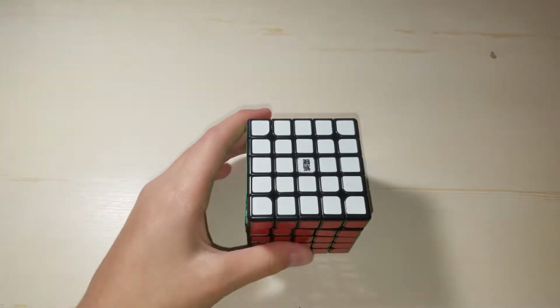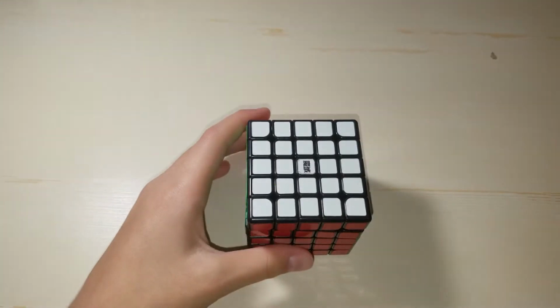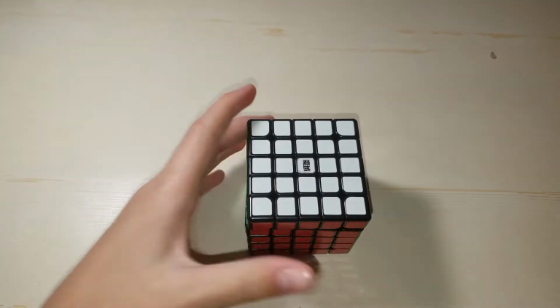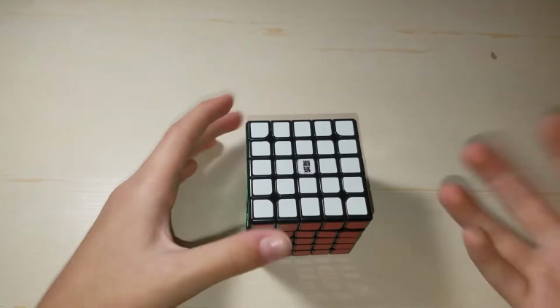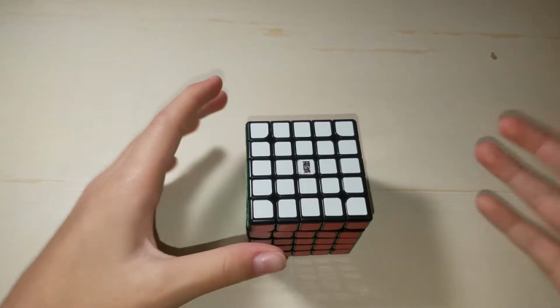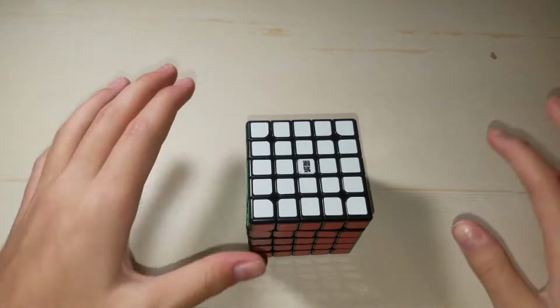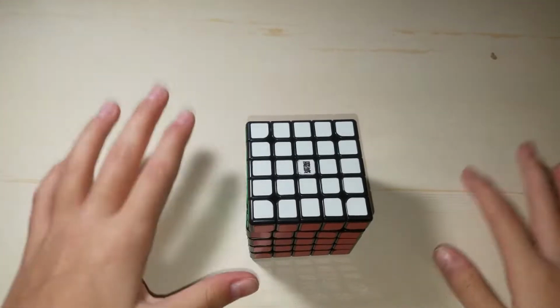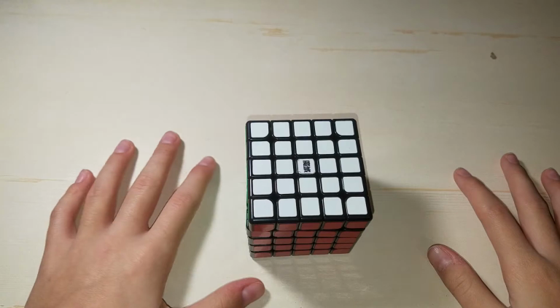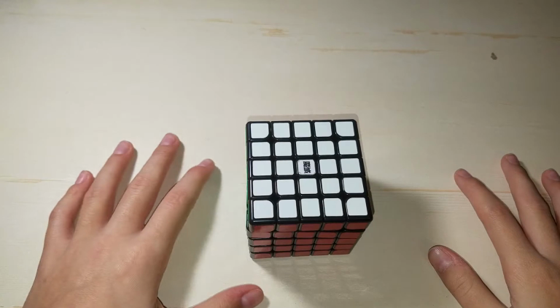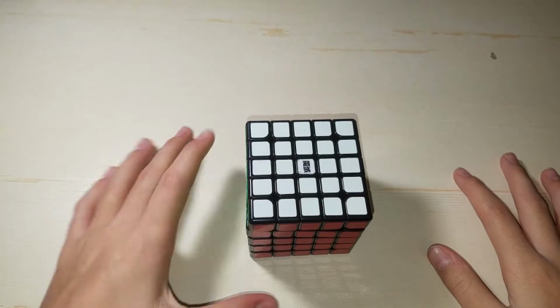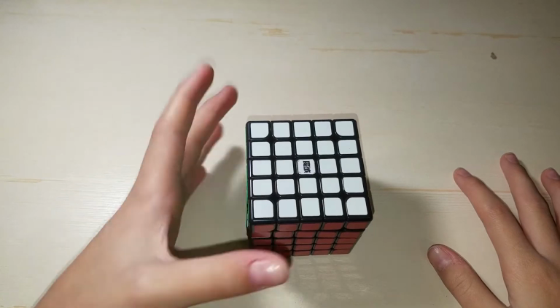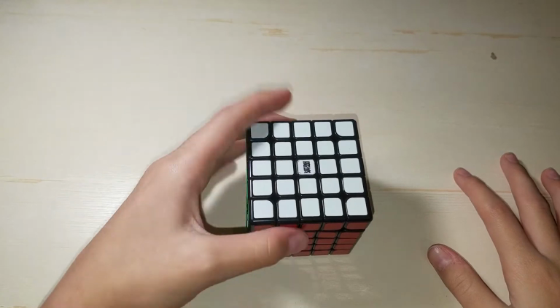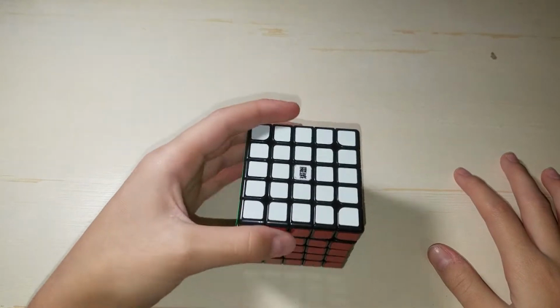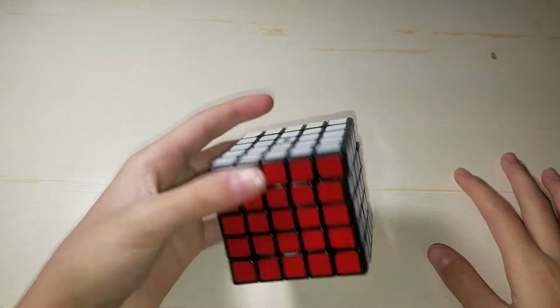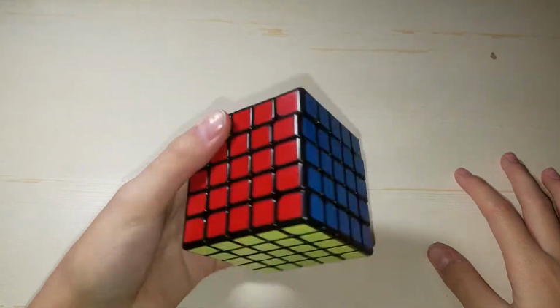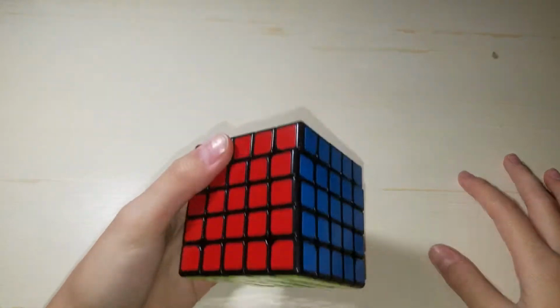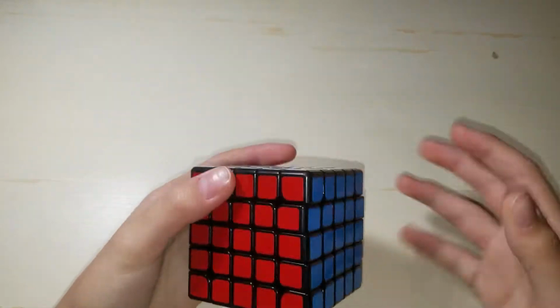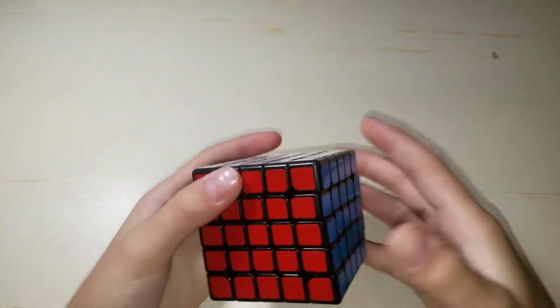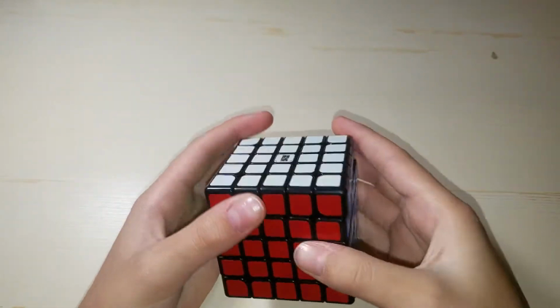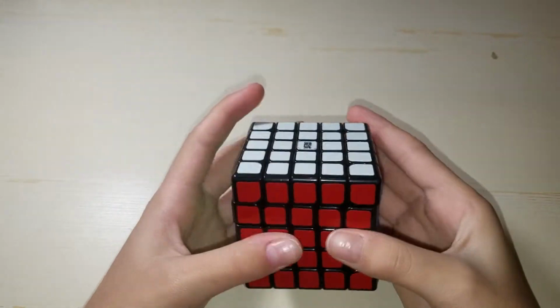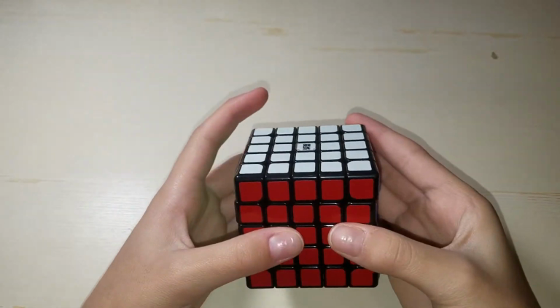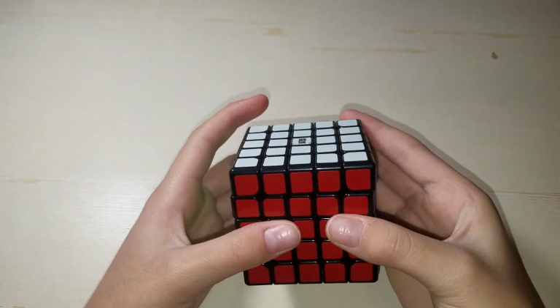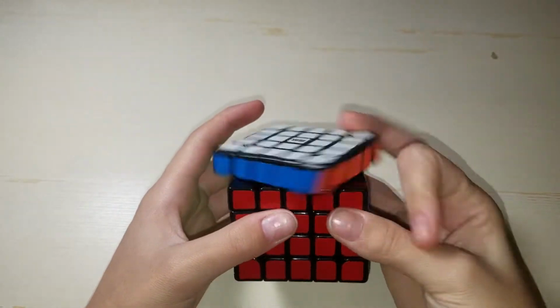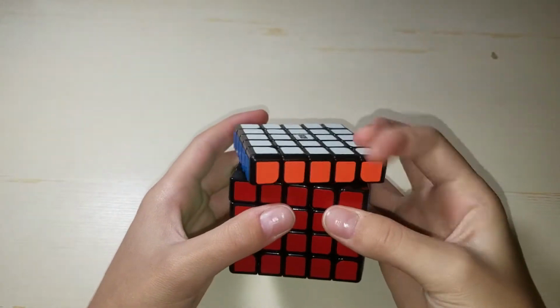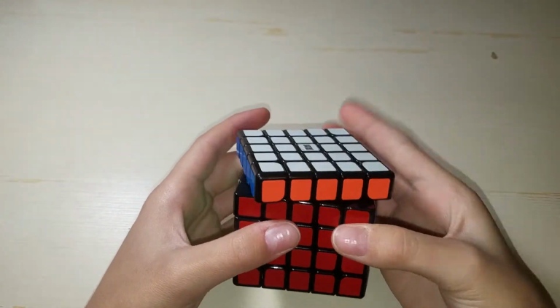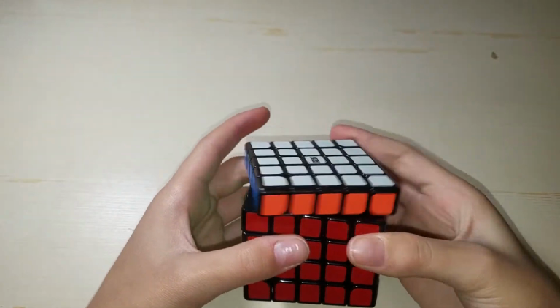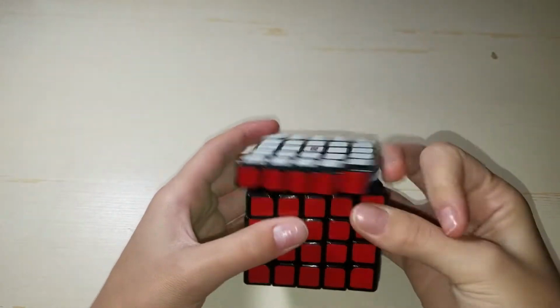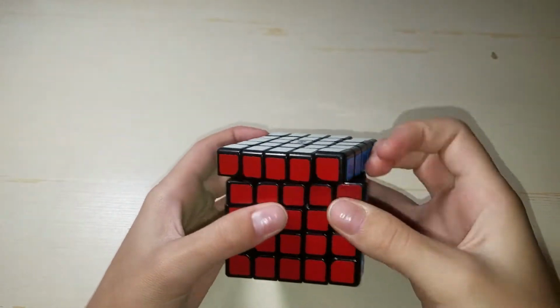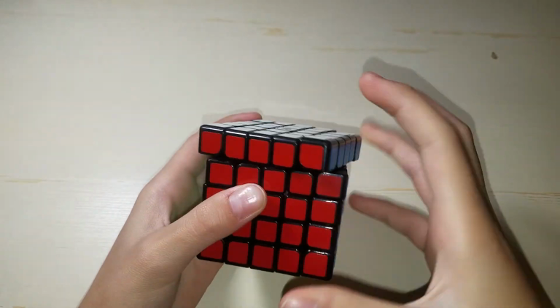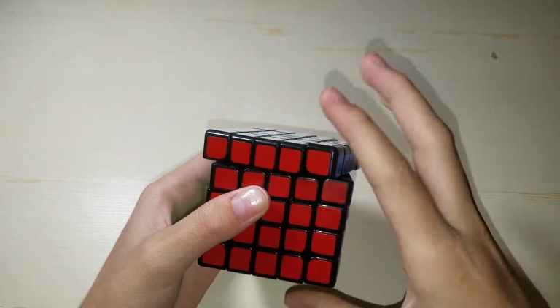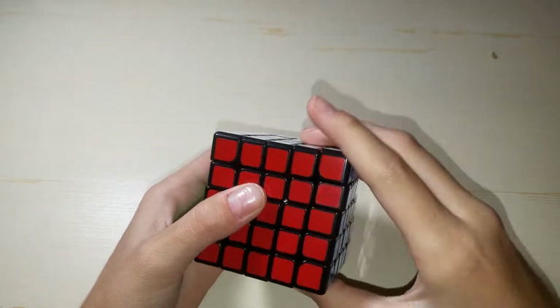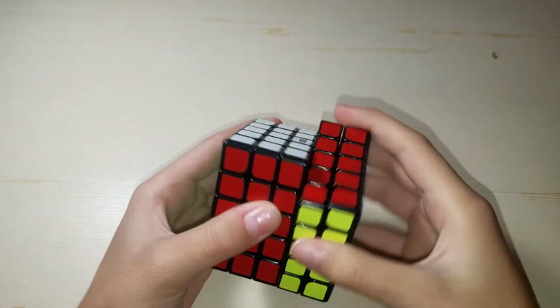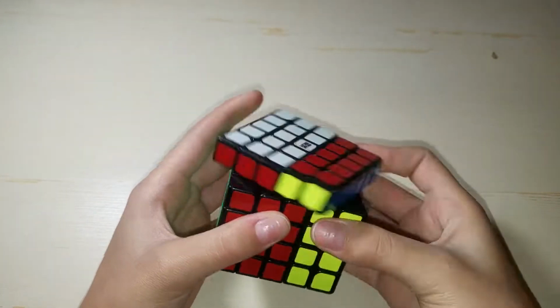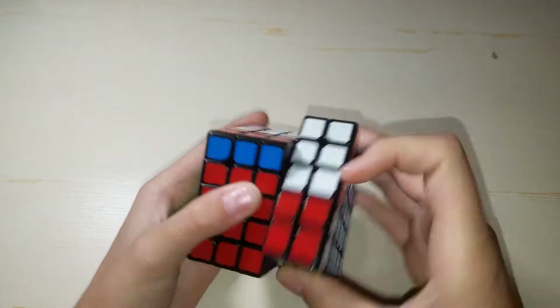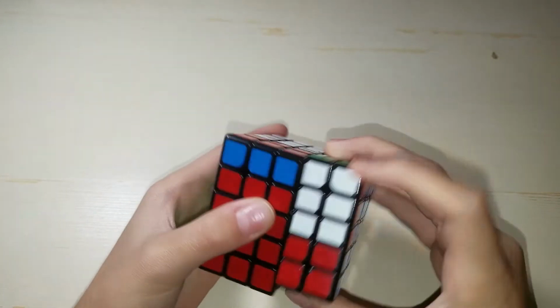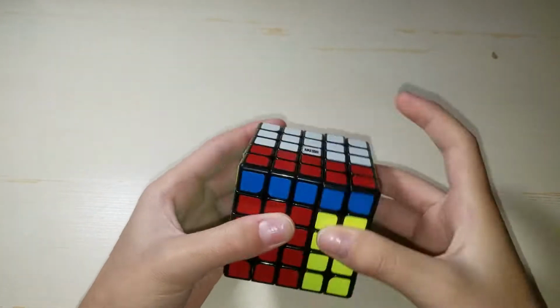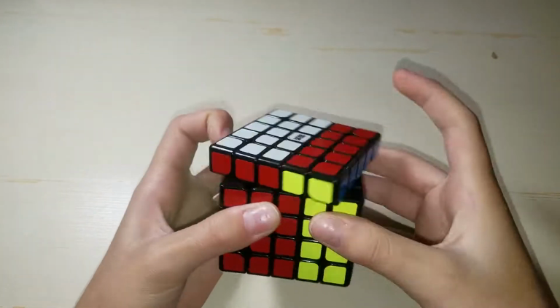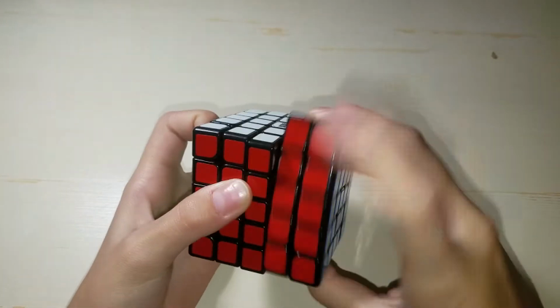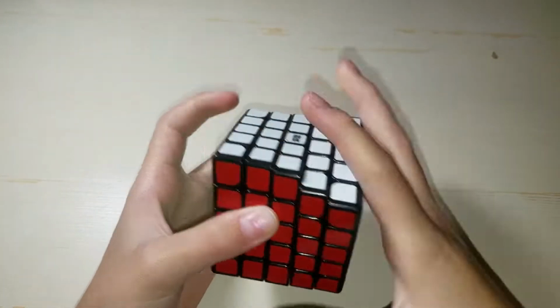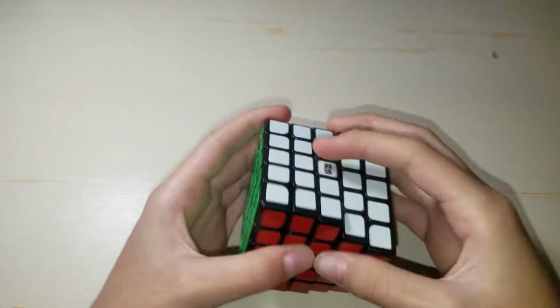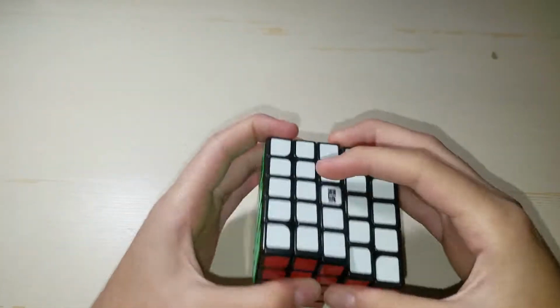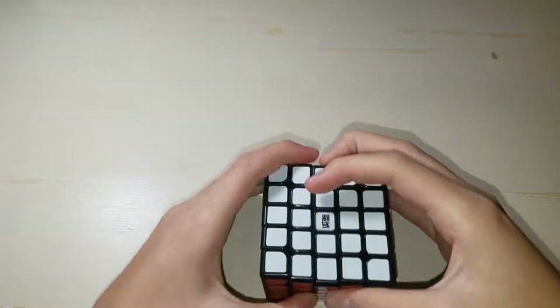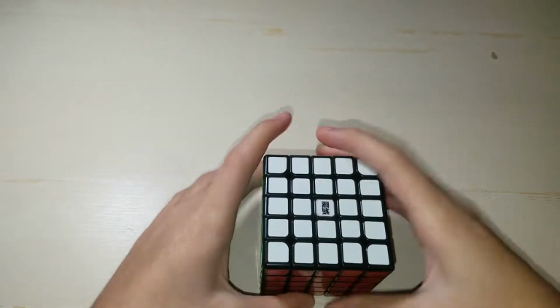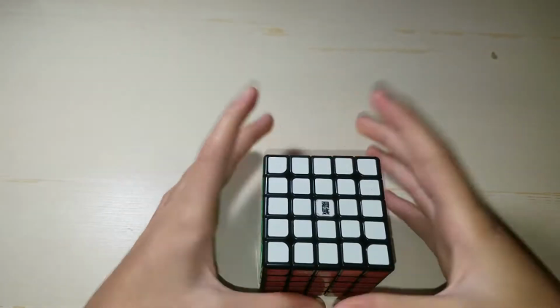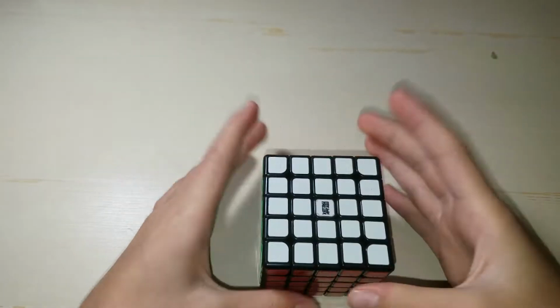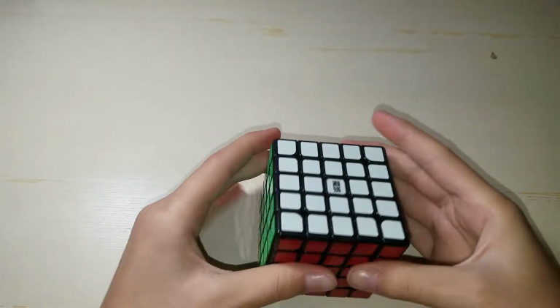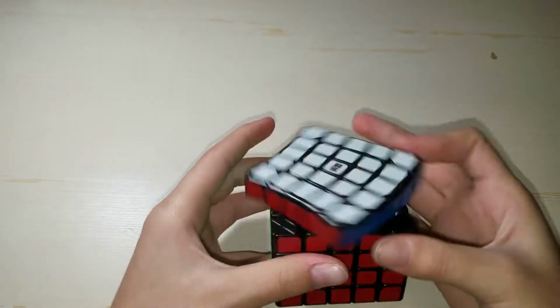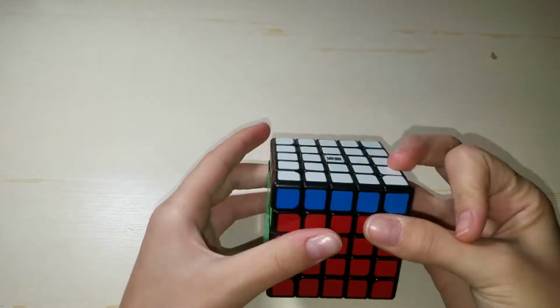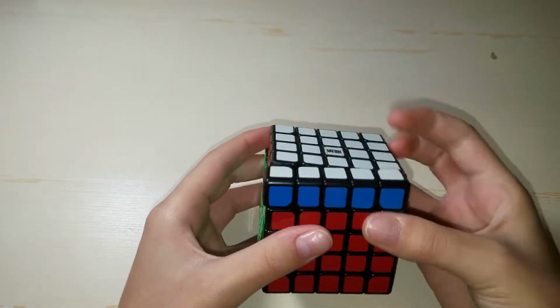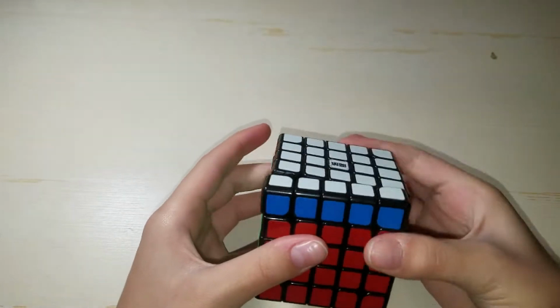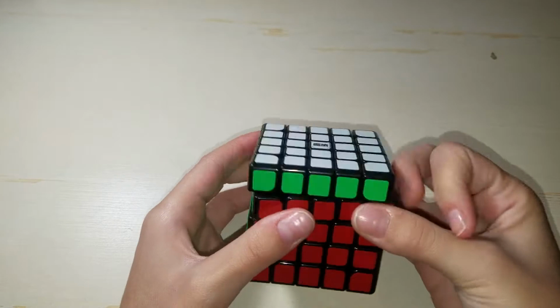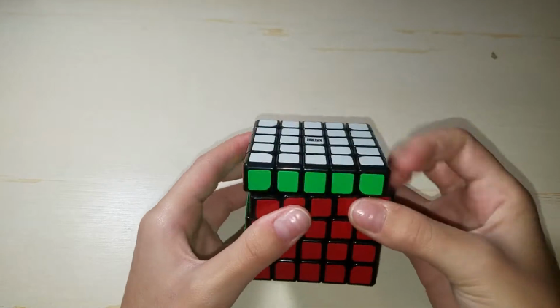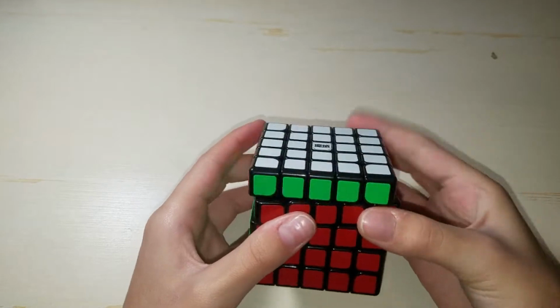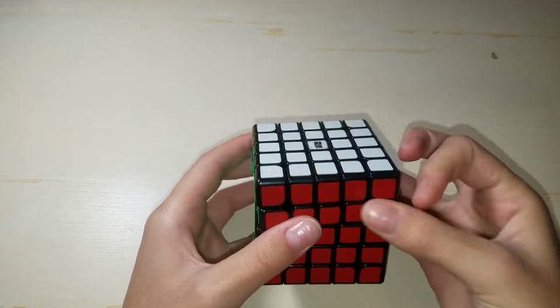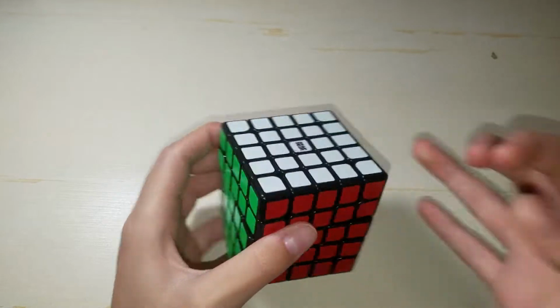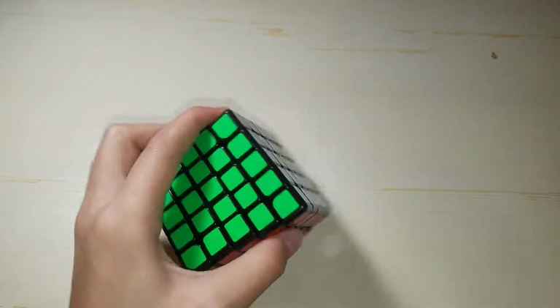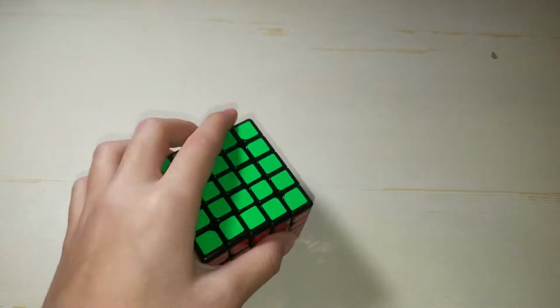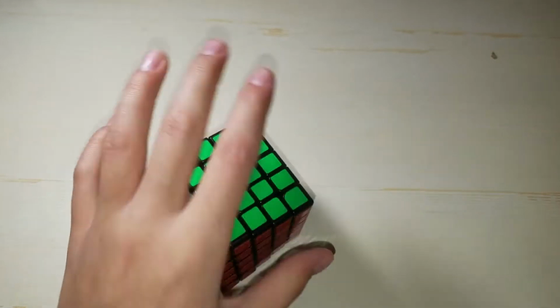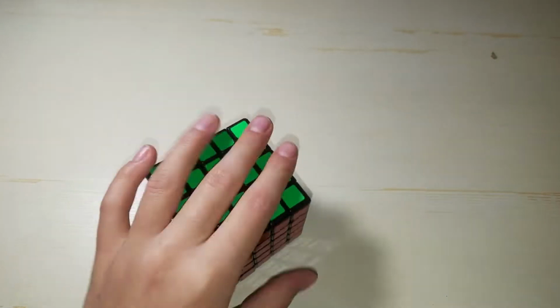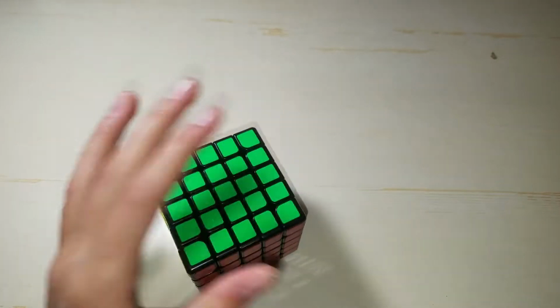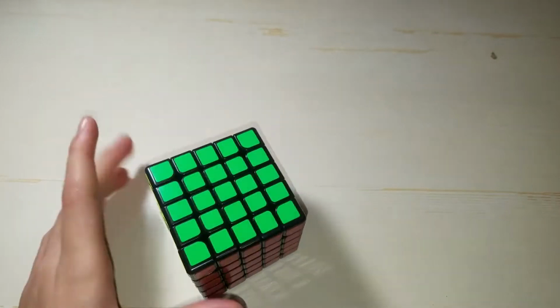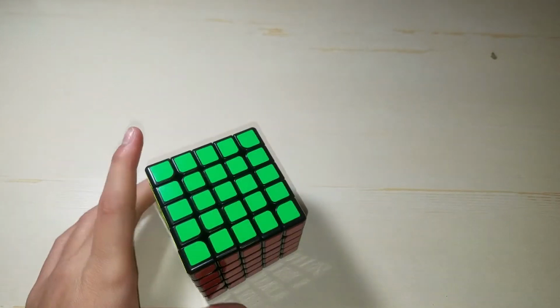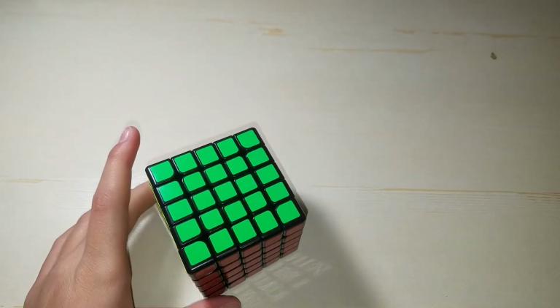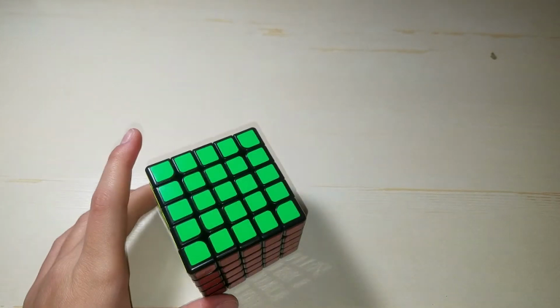For 5x5, I only have one 5x5. This is a Moyu Bochuang GTS. I can't tell you much about it because I don't like 5x5 and I don't practice.